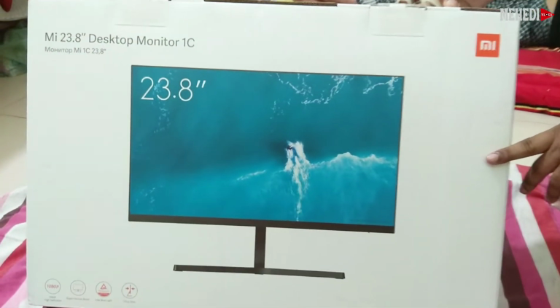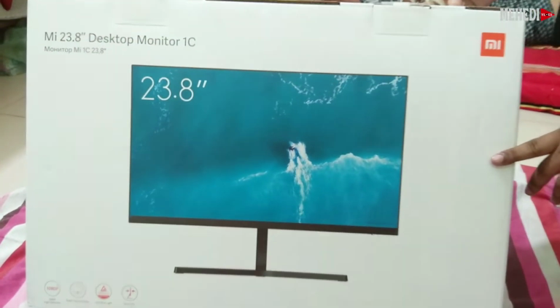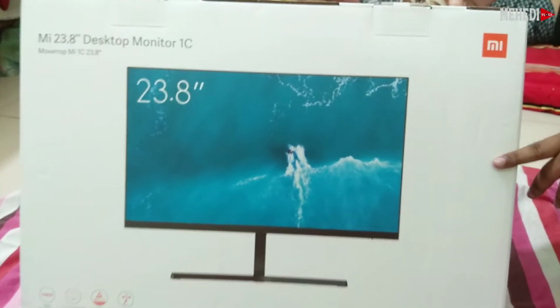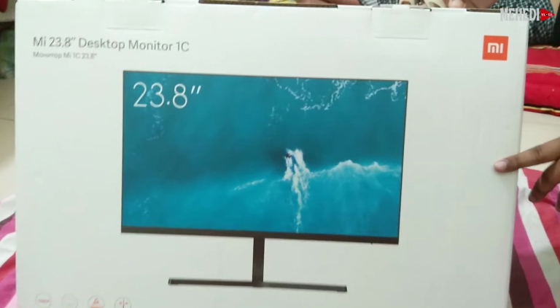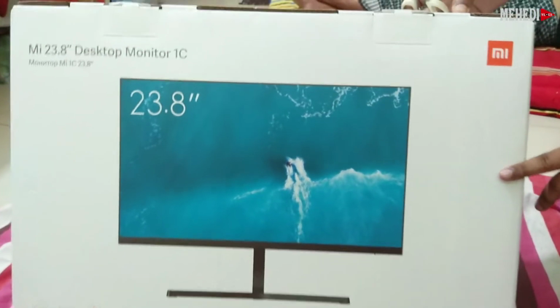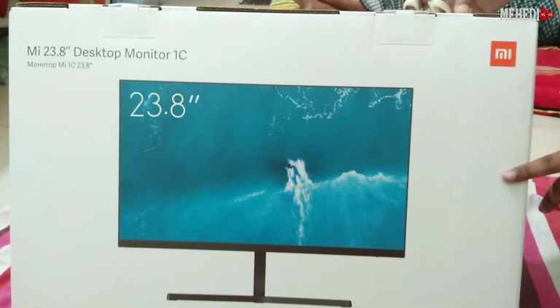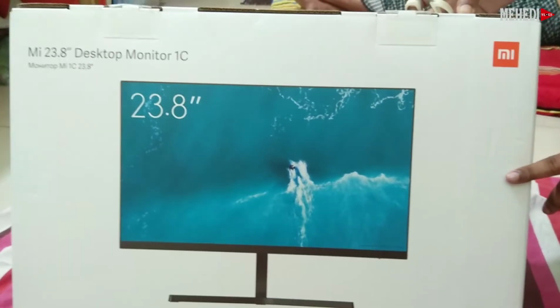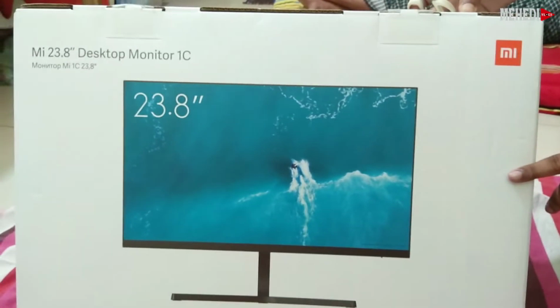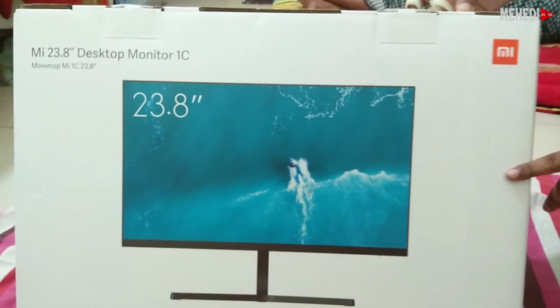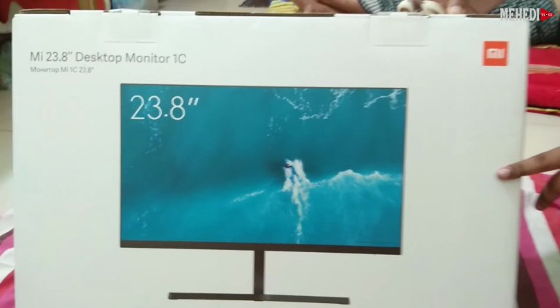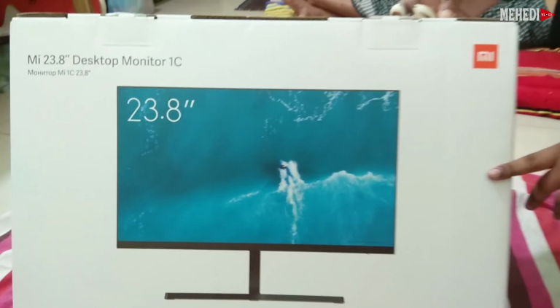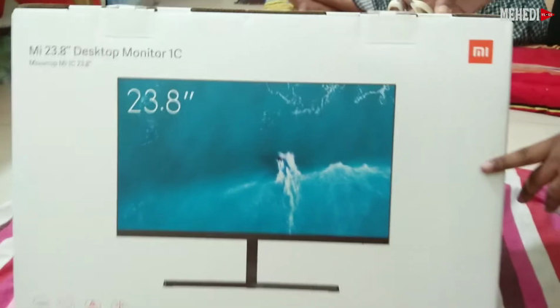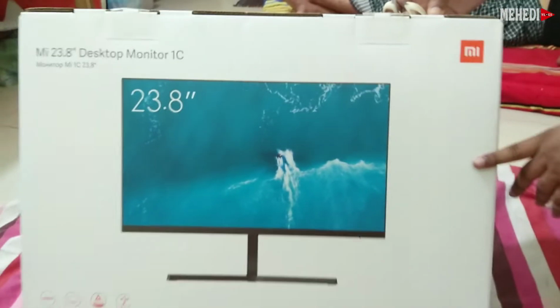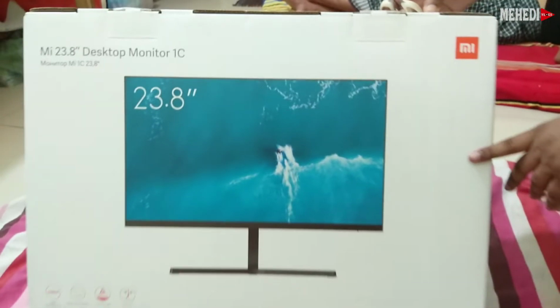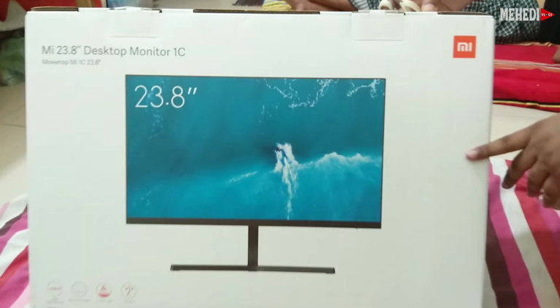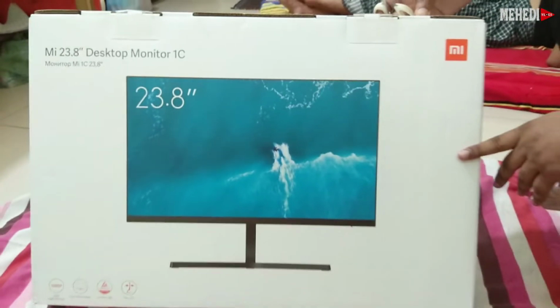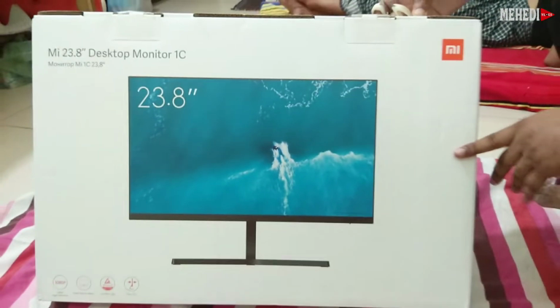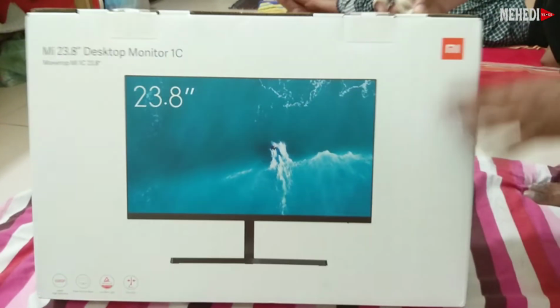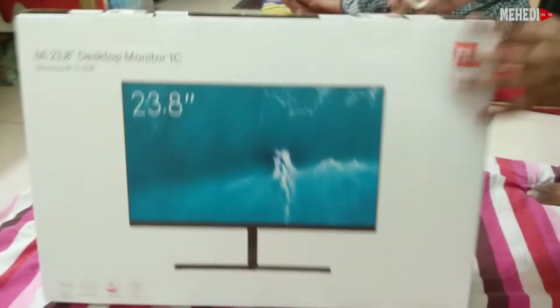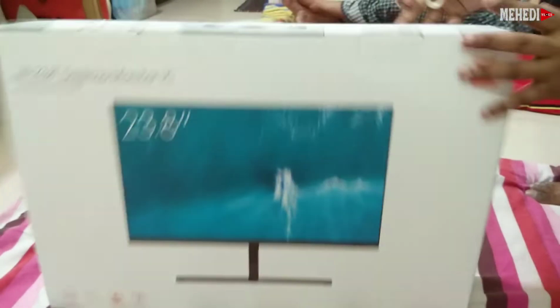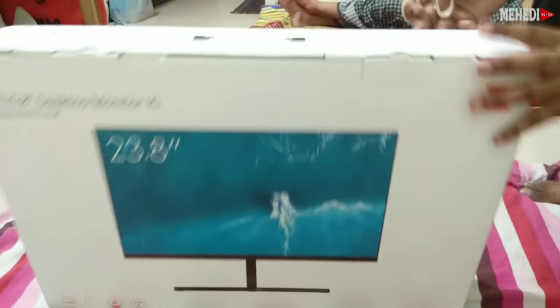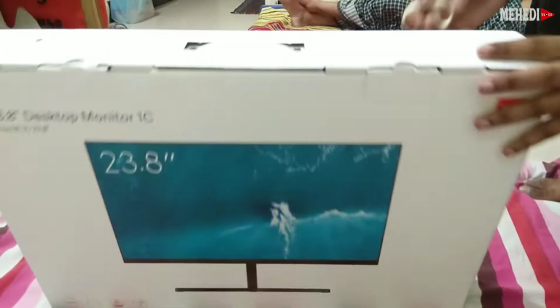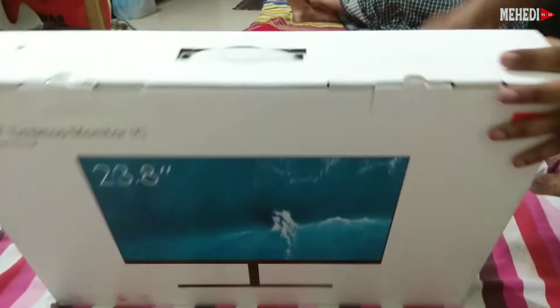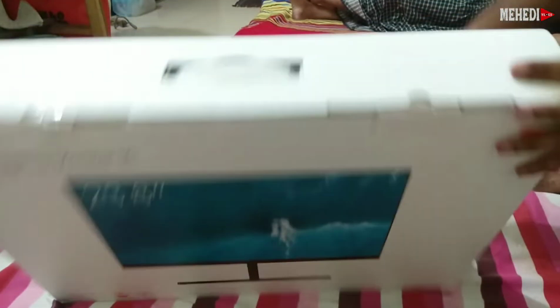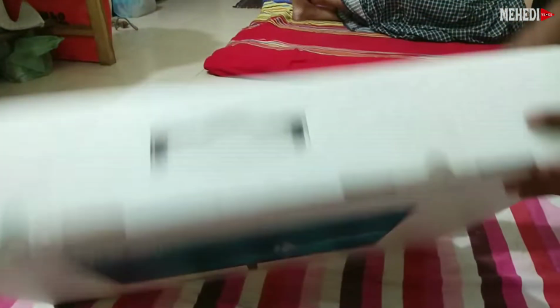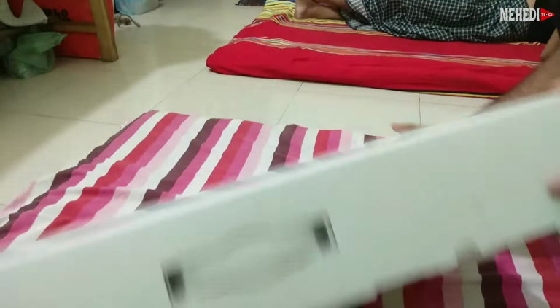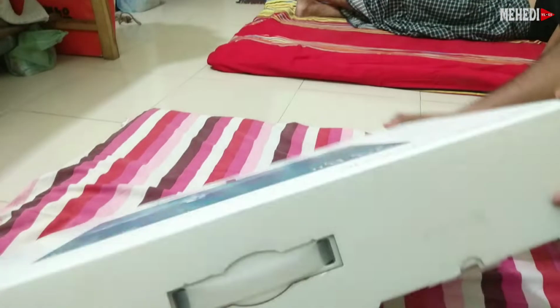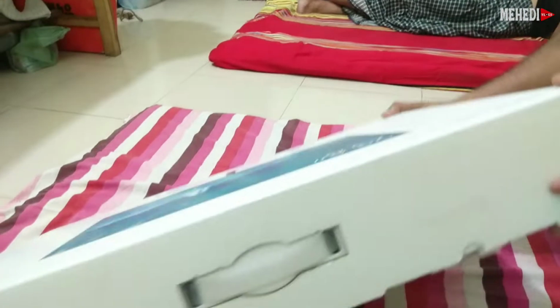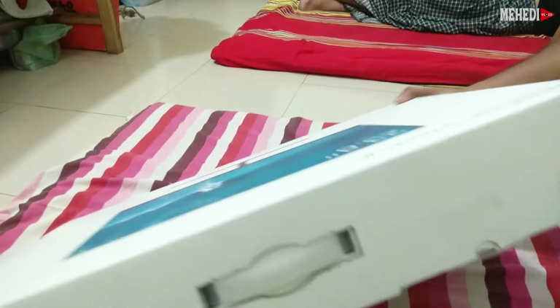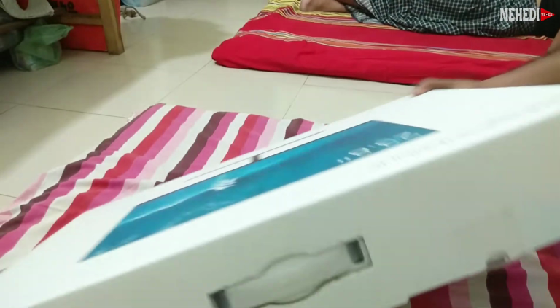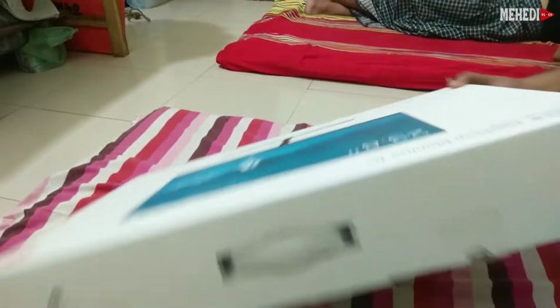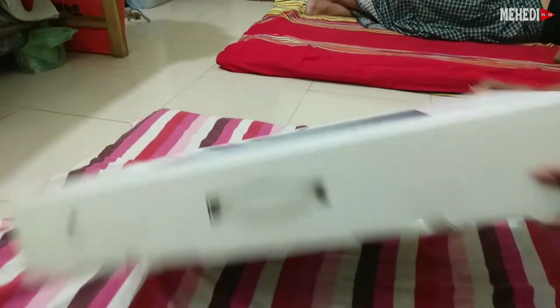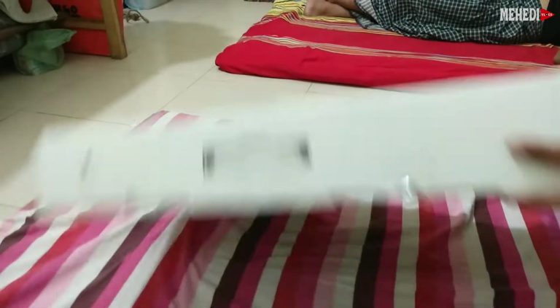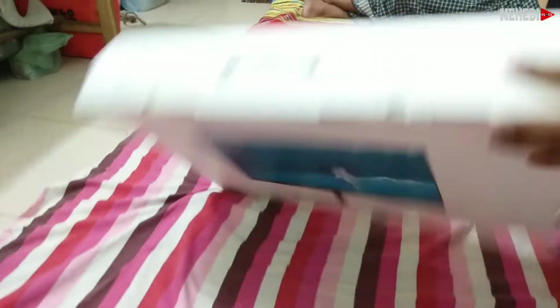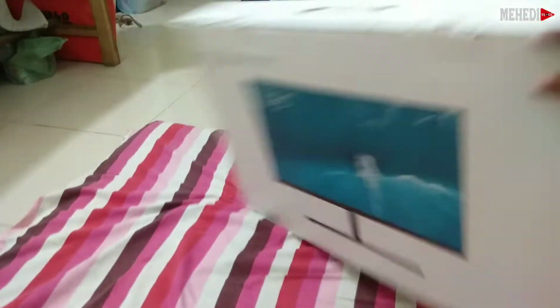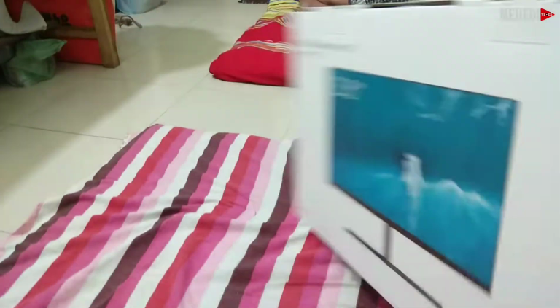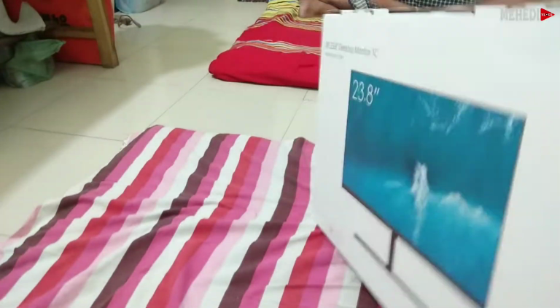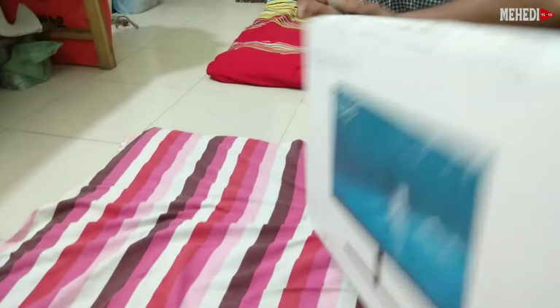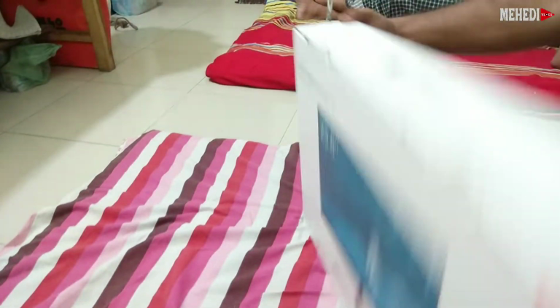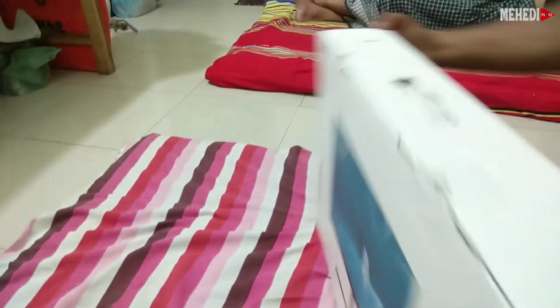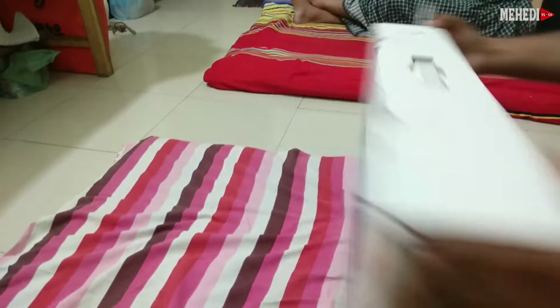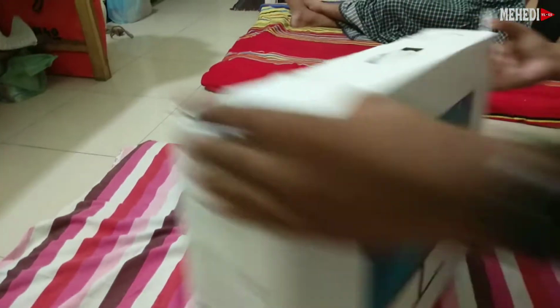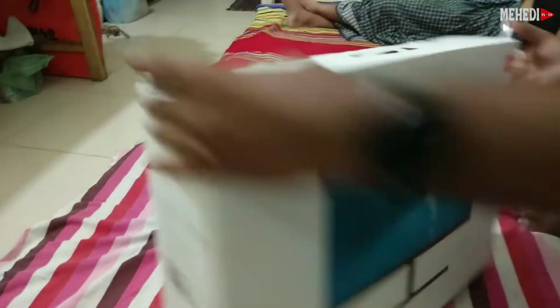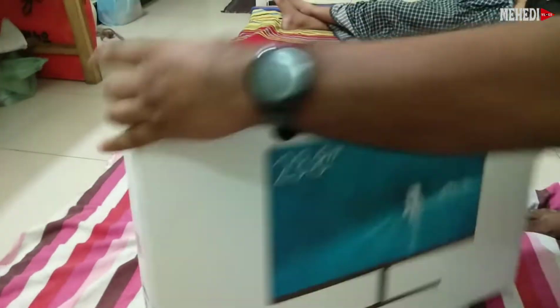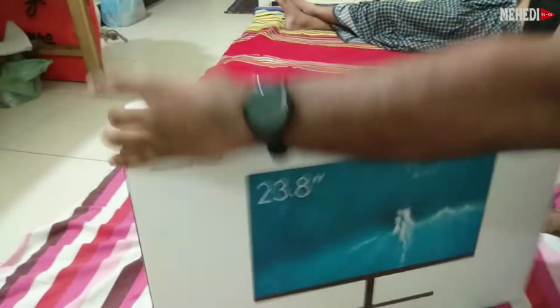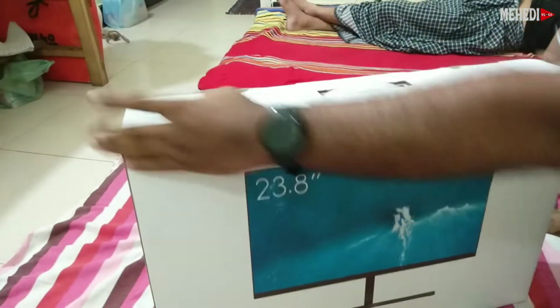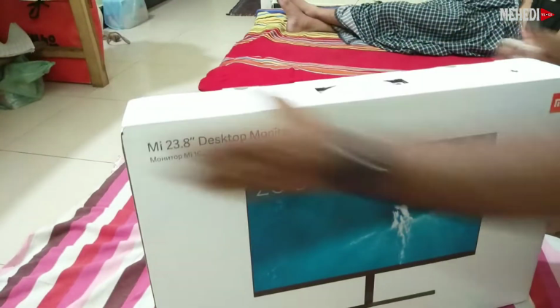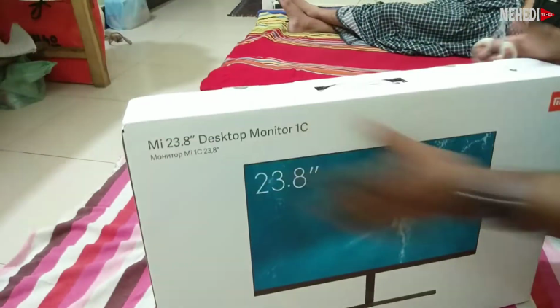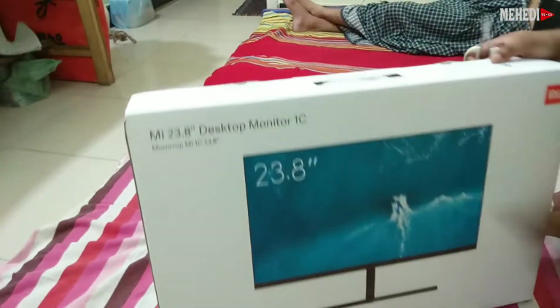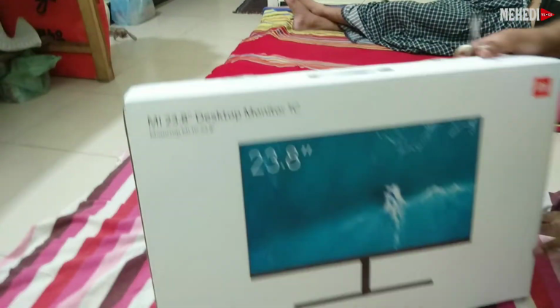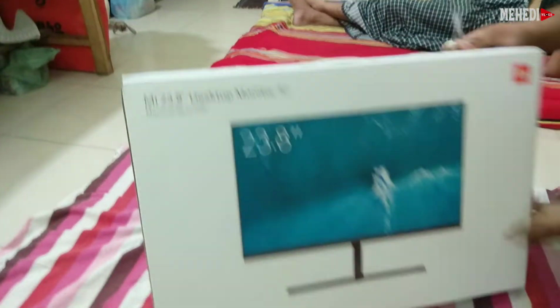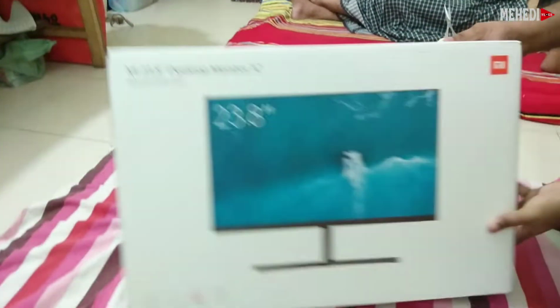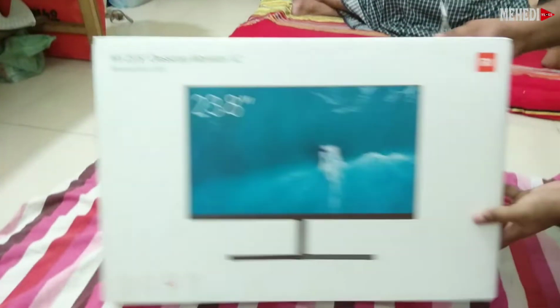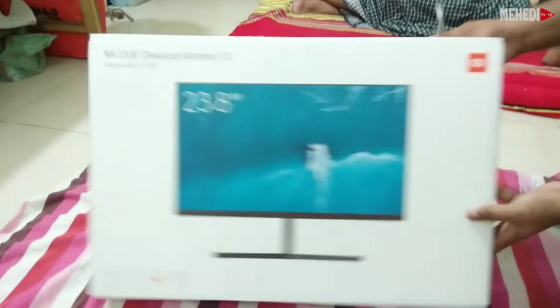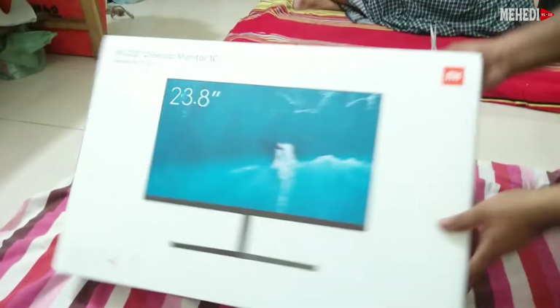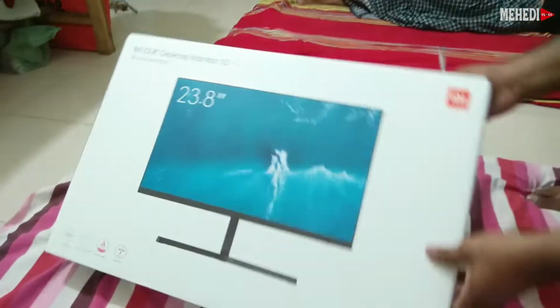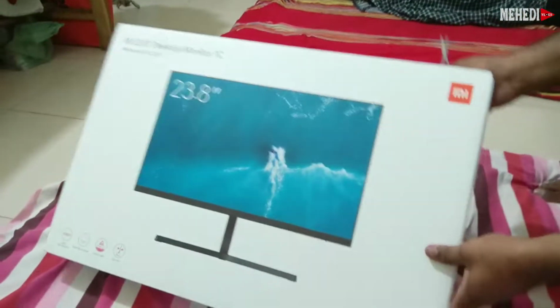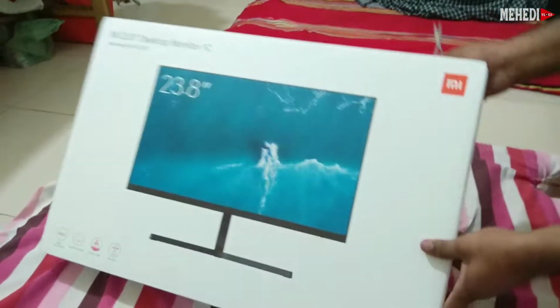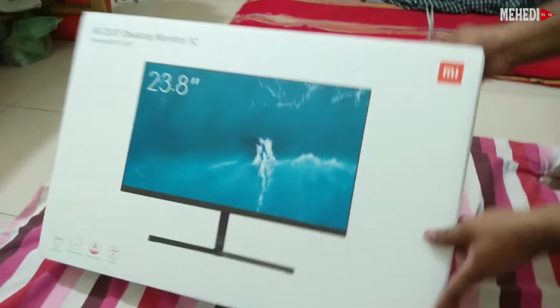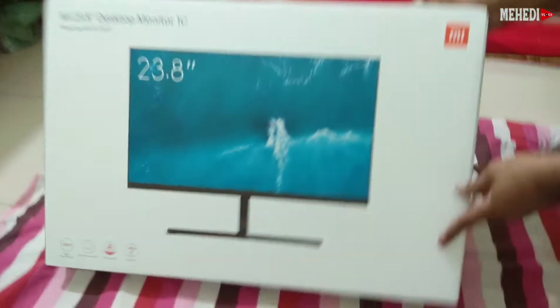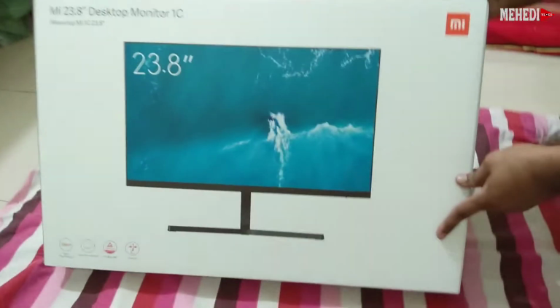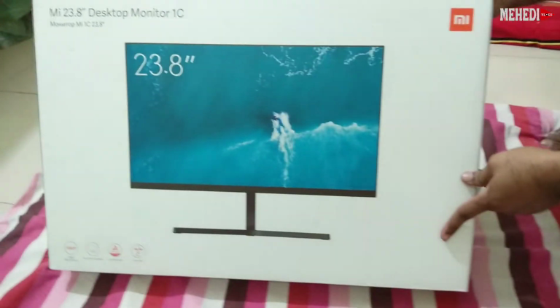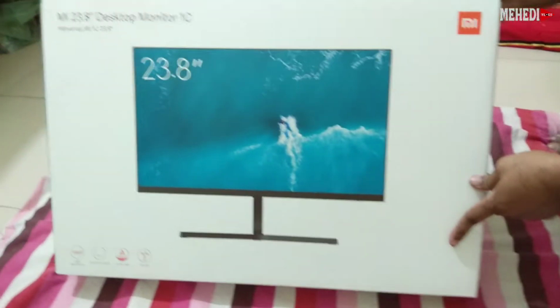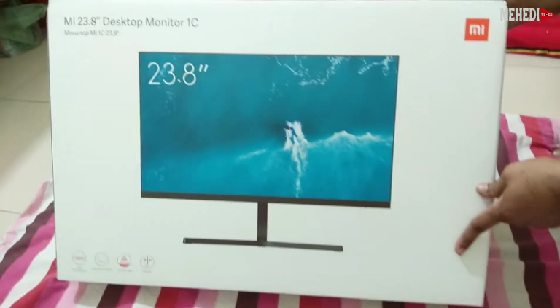This is the 24-inch desktop monitor, 1C modeler, total budget monitor. How much is the price?